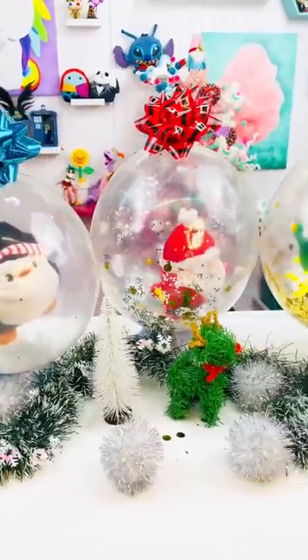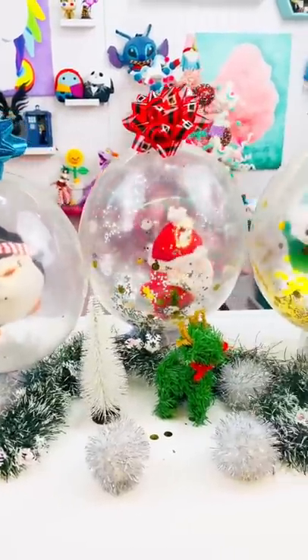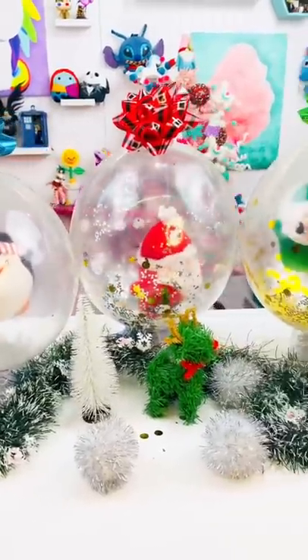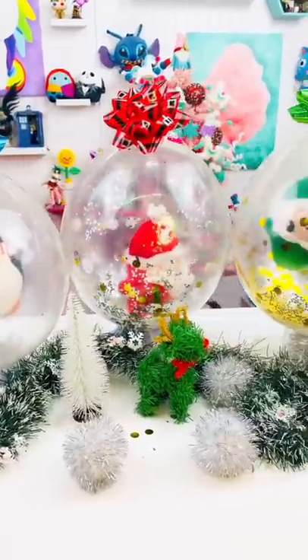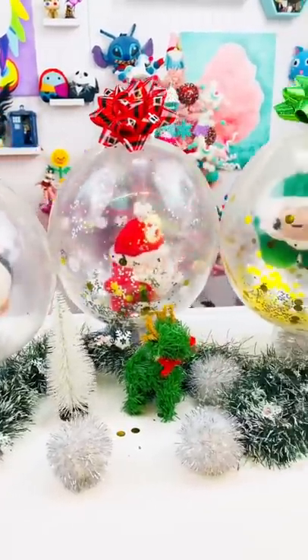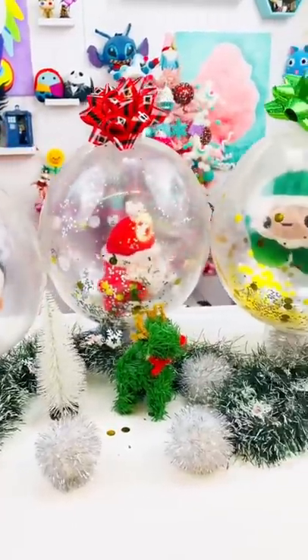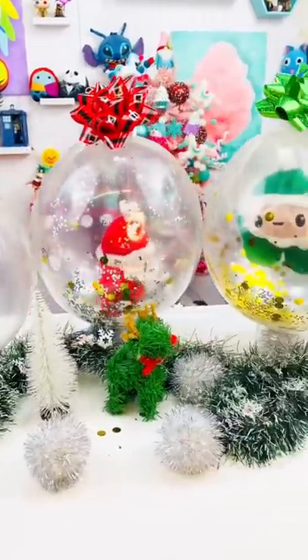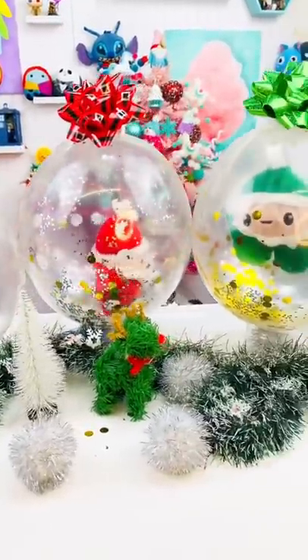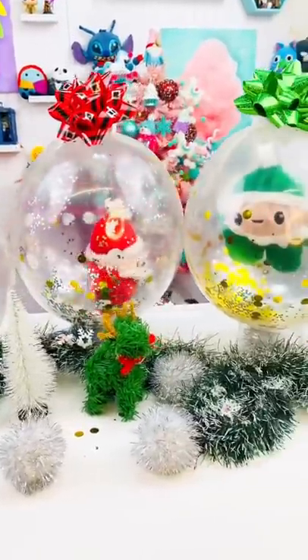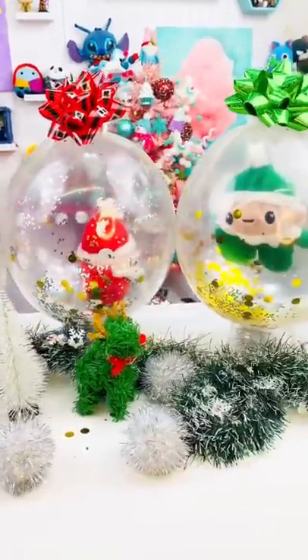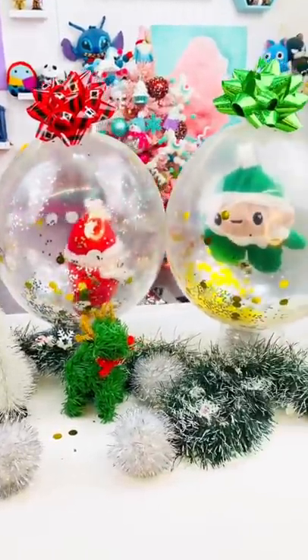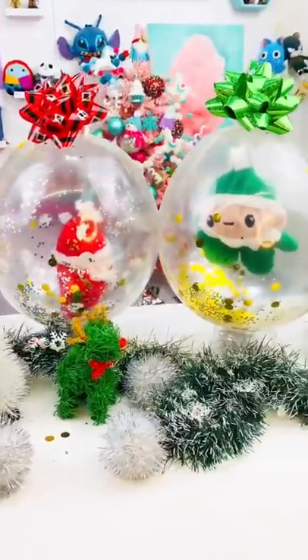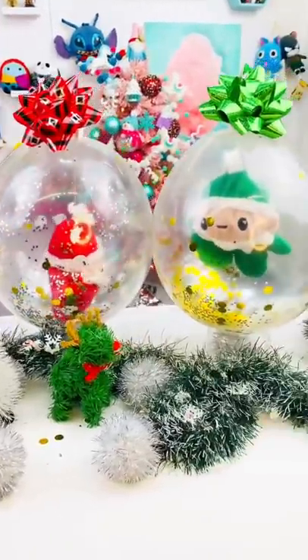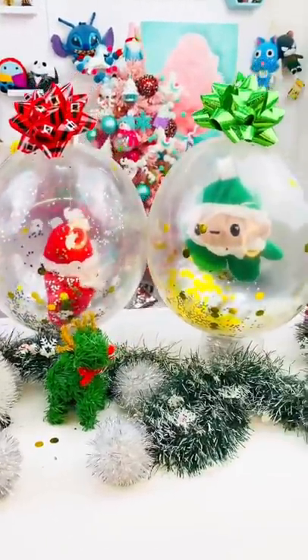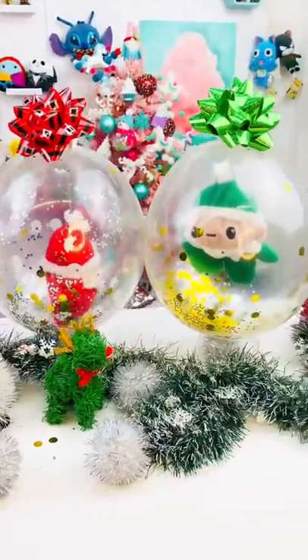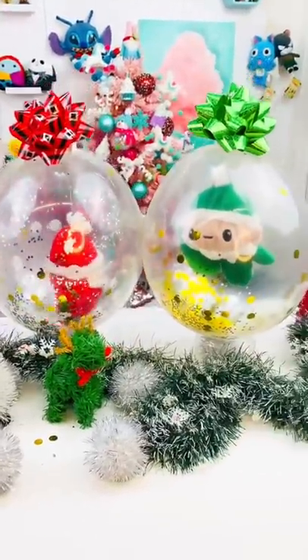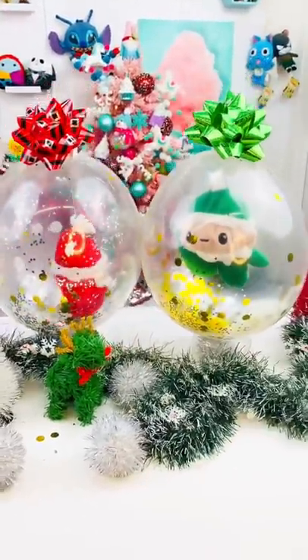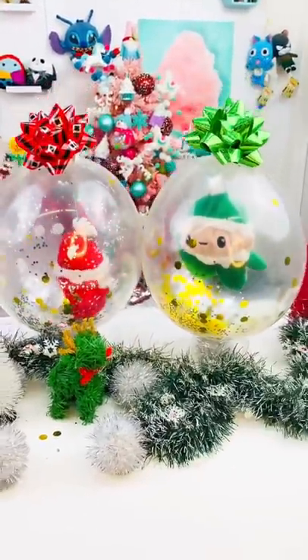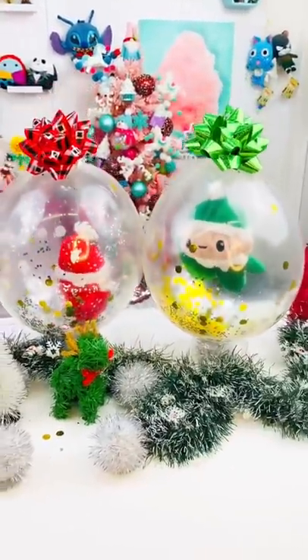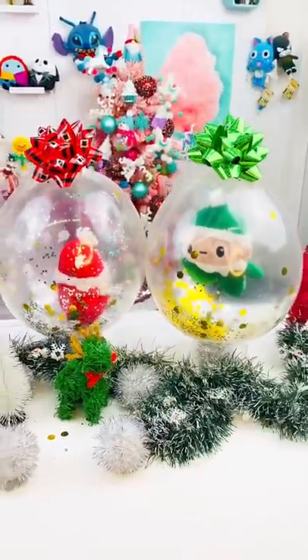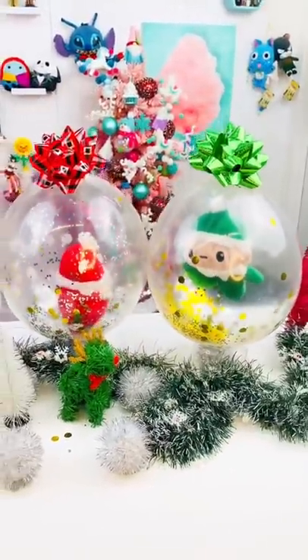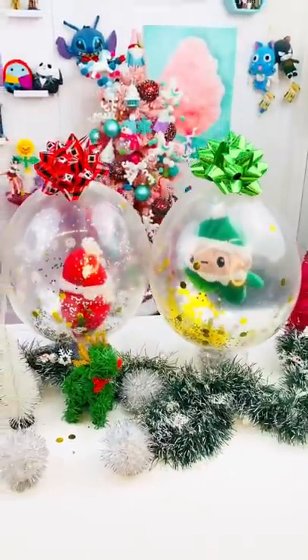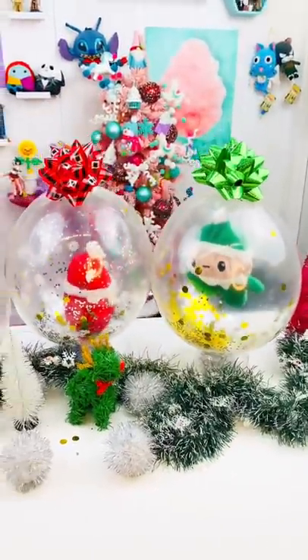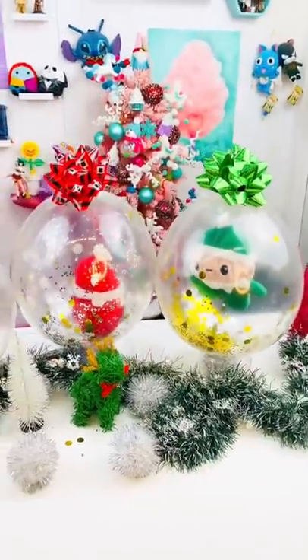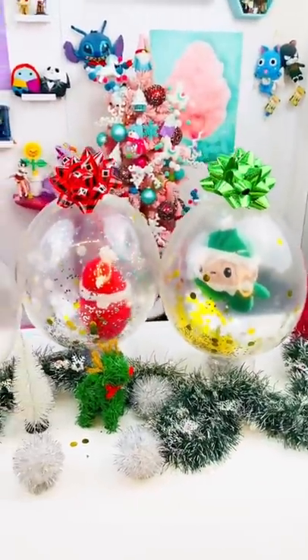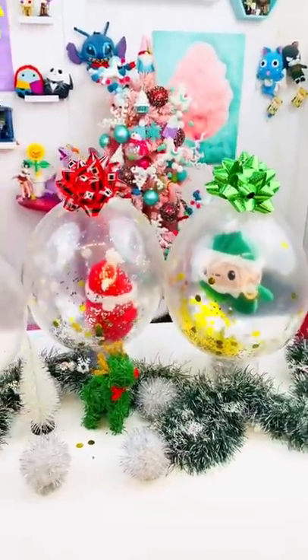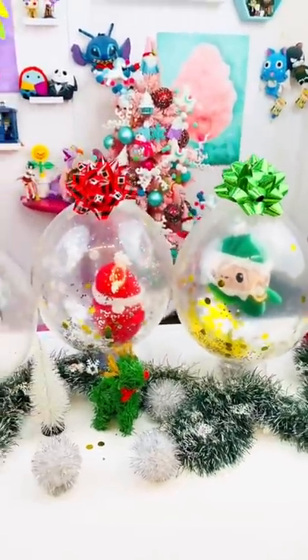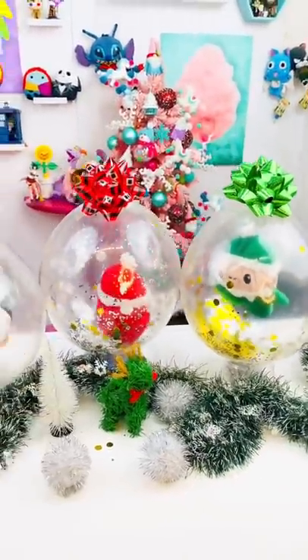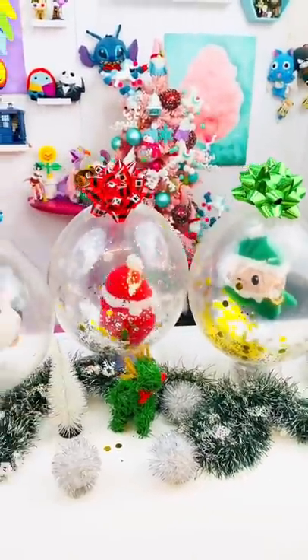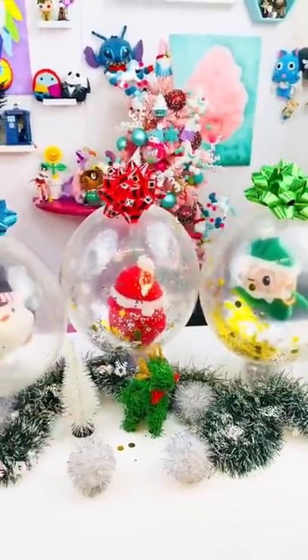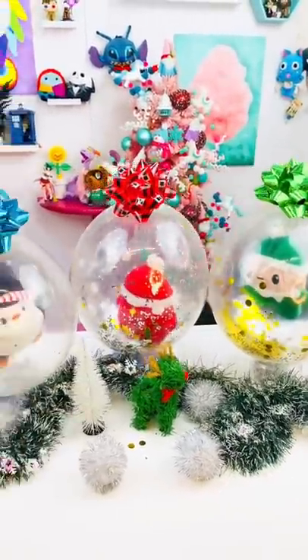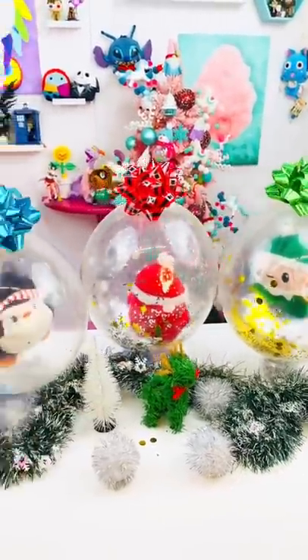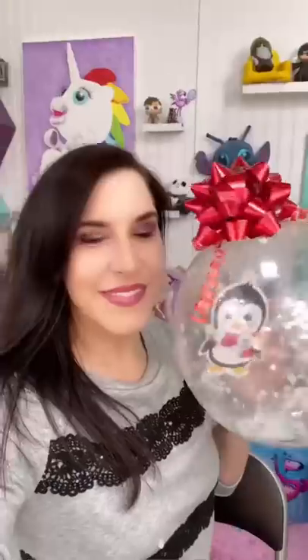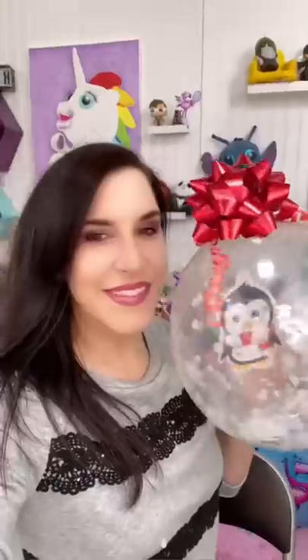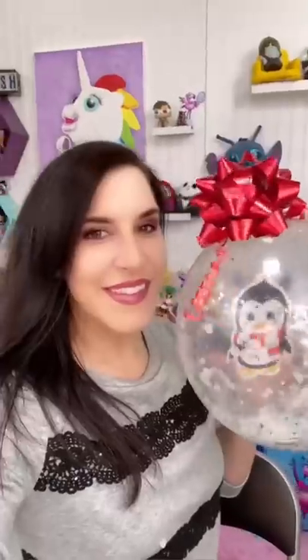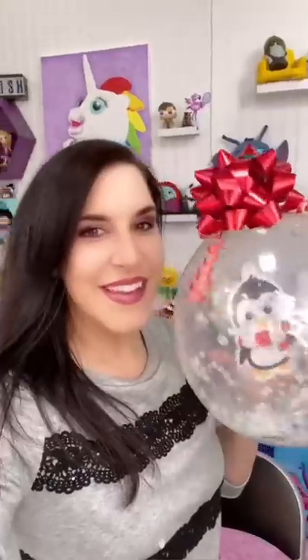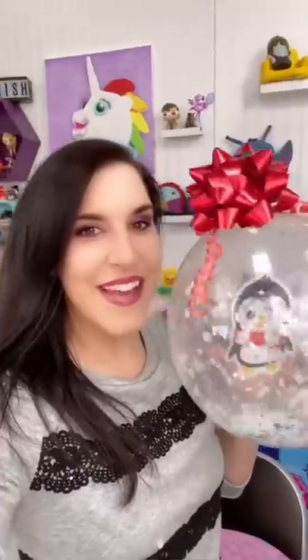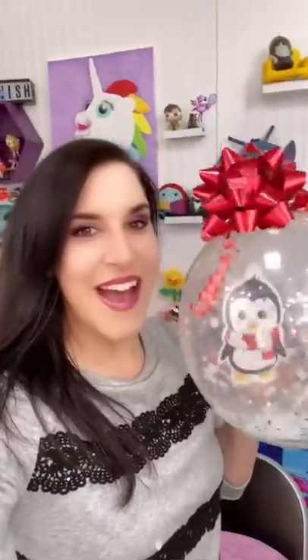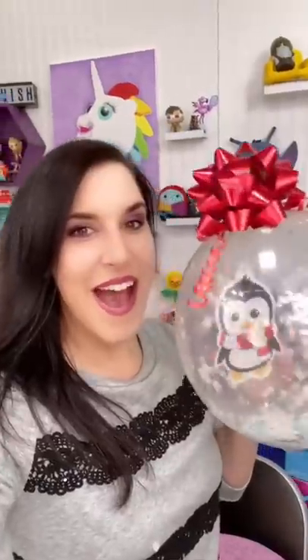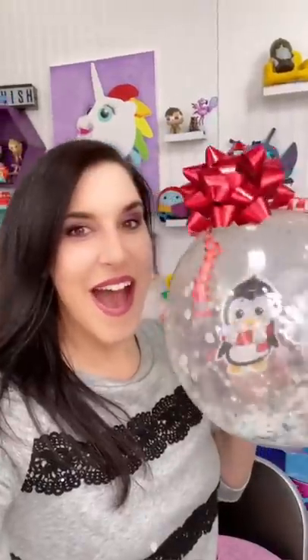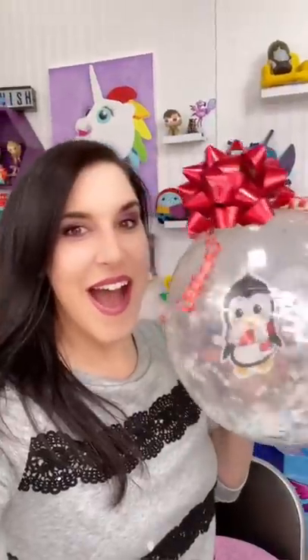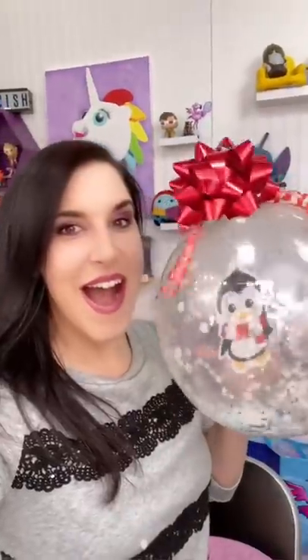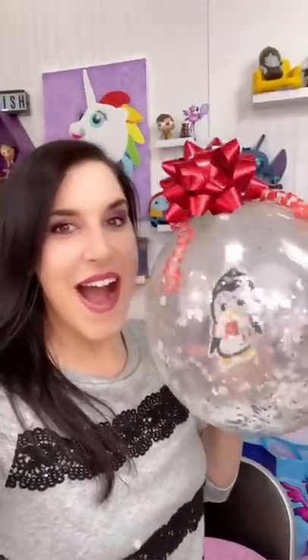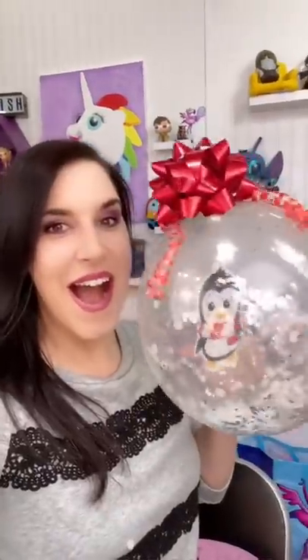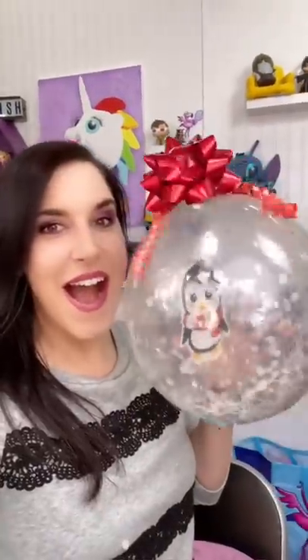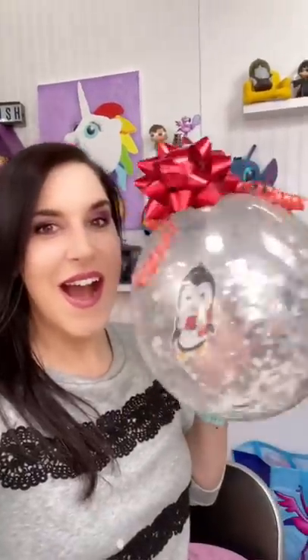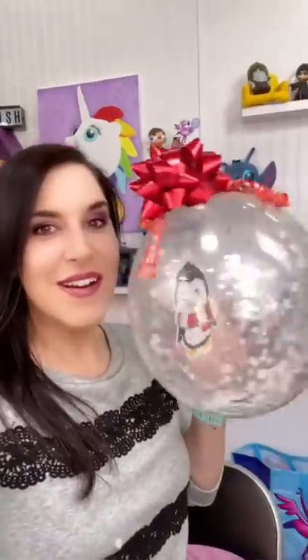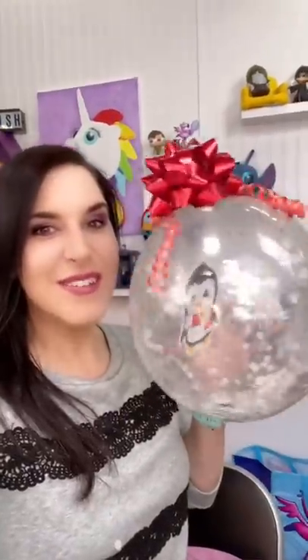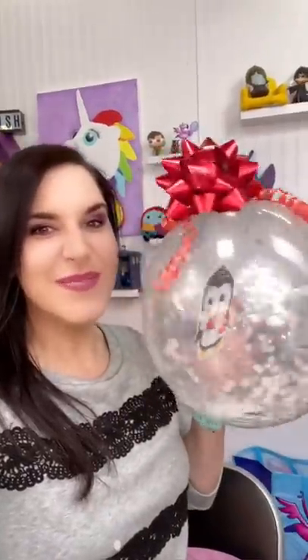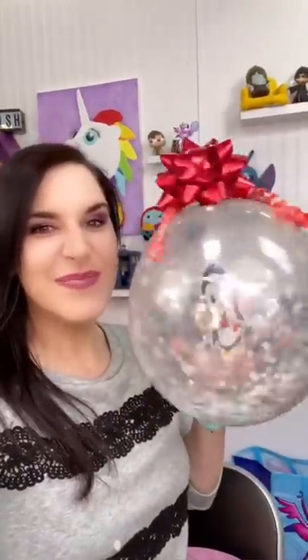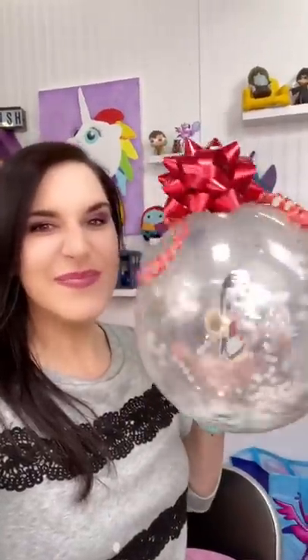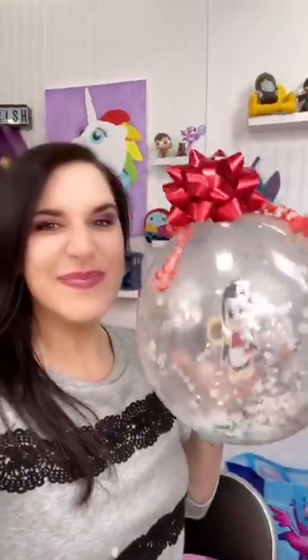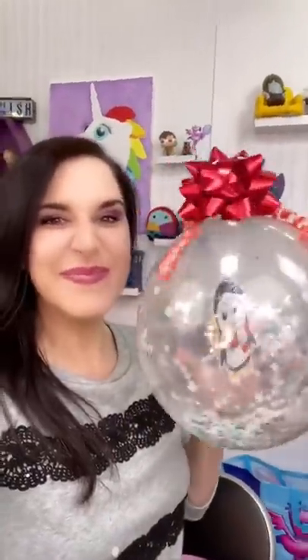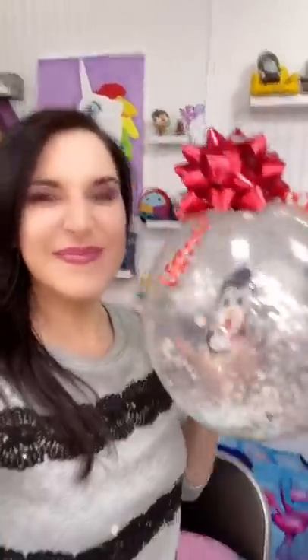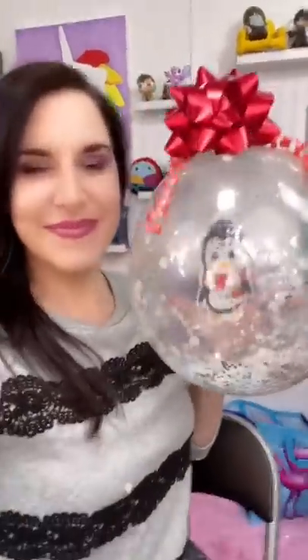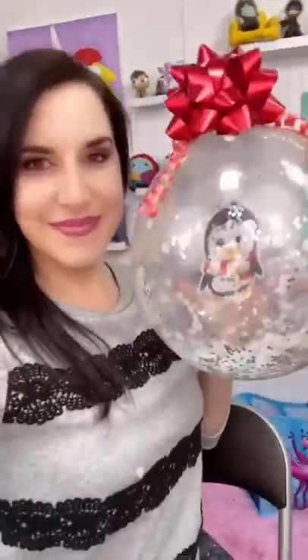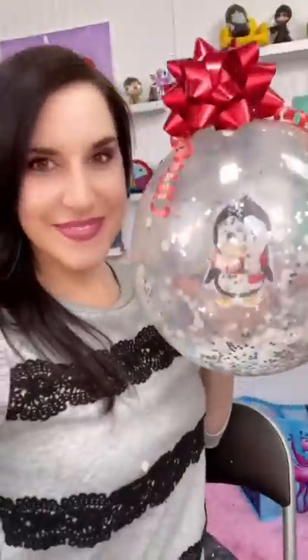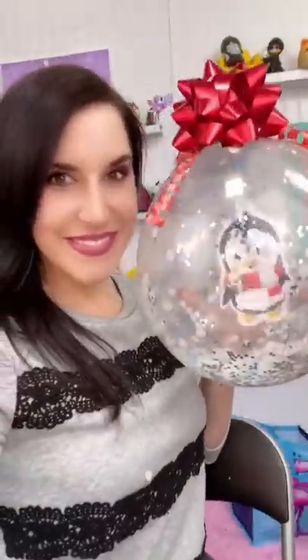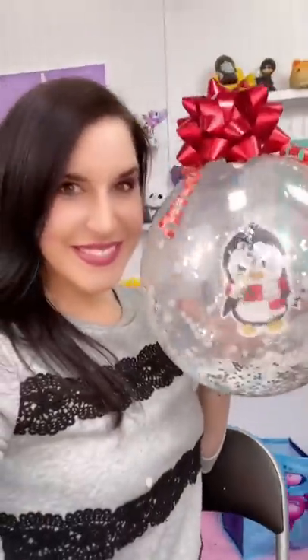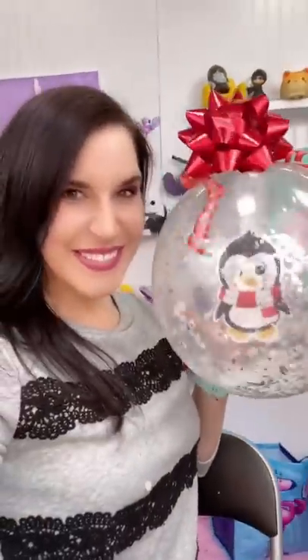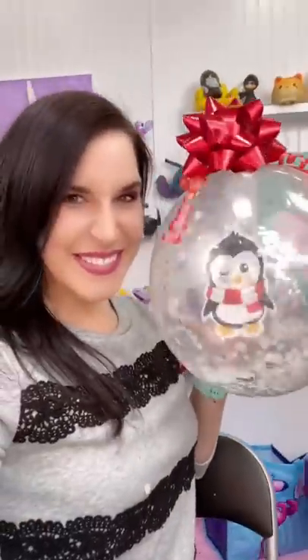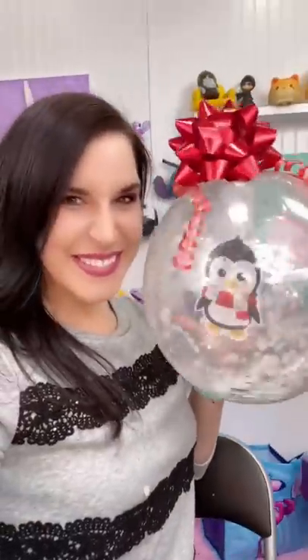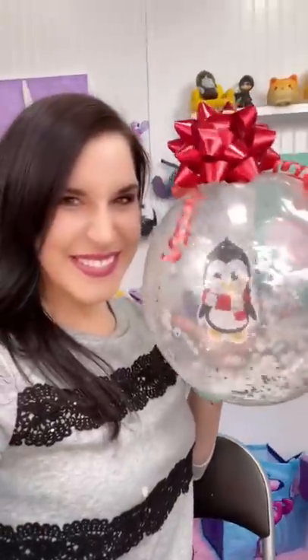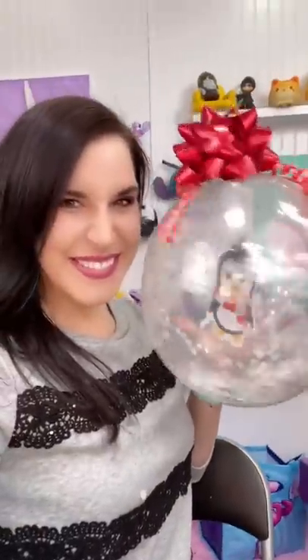Check out this super cute holiday table setup I made. You can already find the Stuffaloon Snow Globe Makers at Walmart. They're so cute.